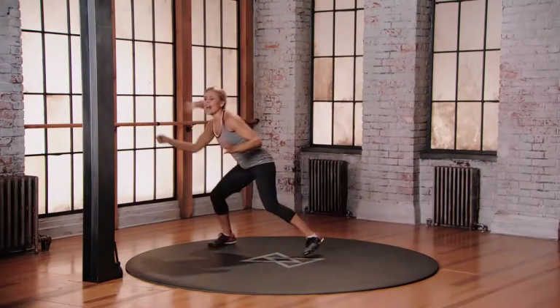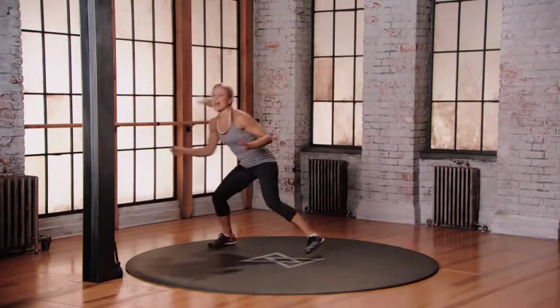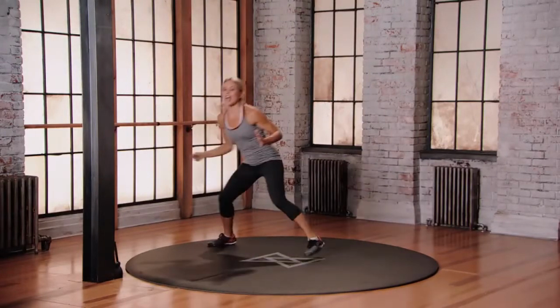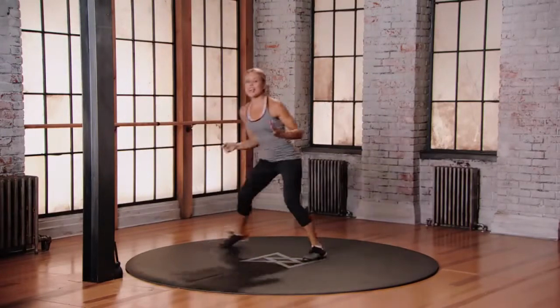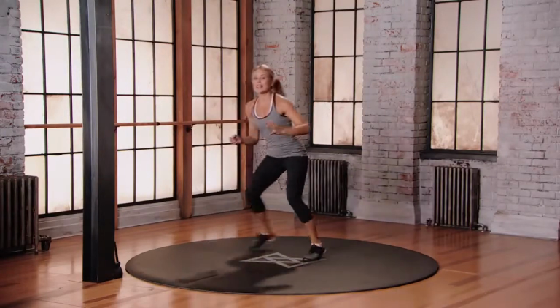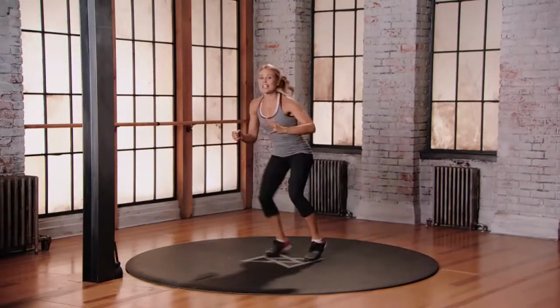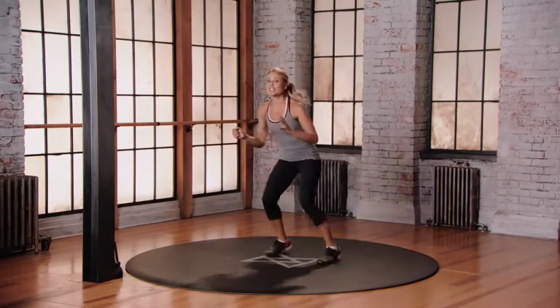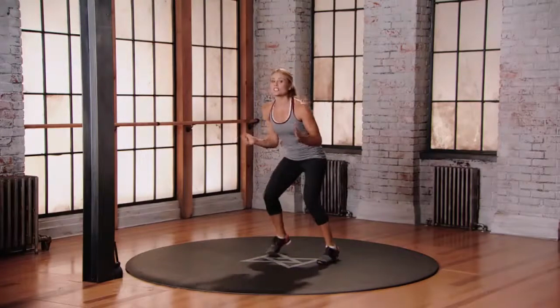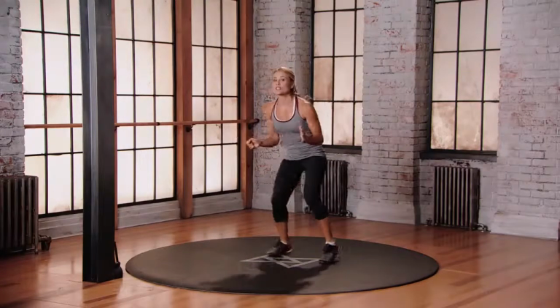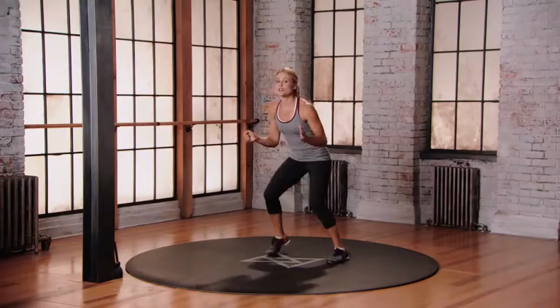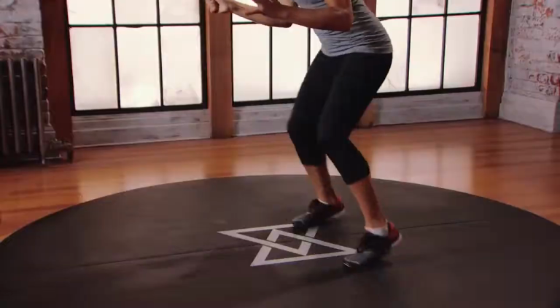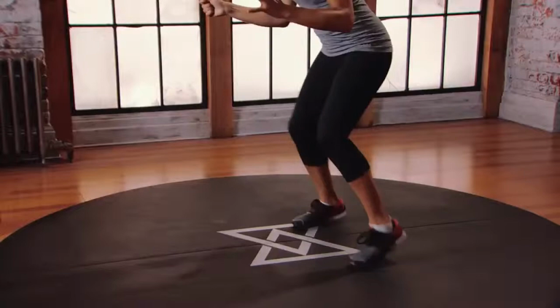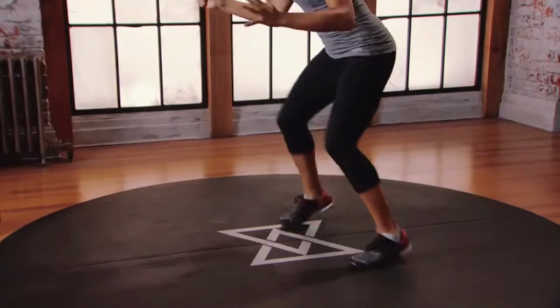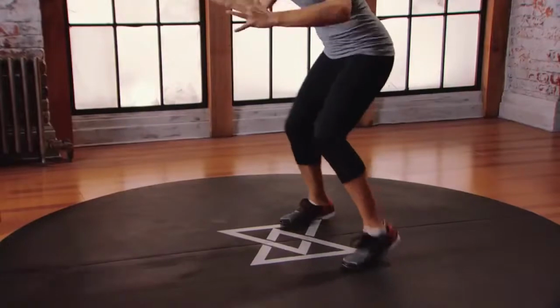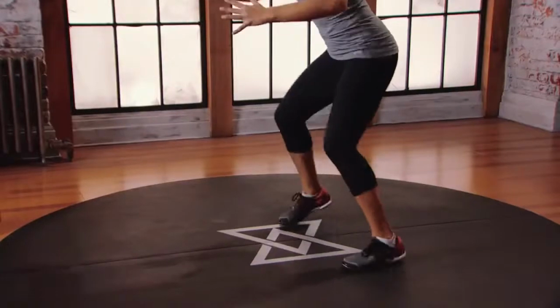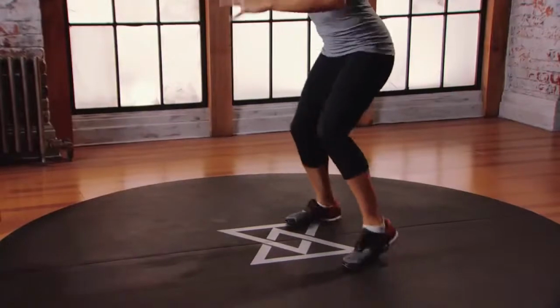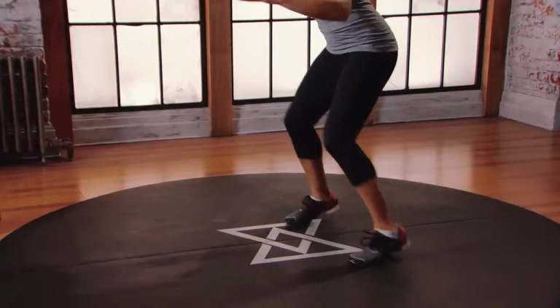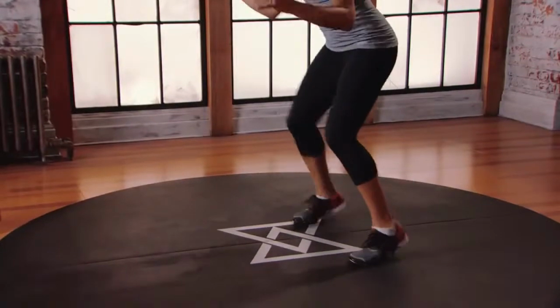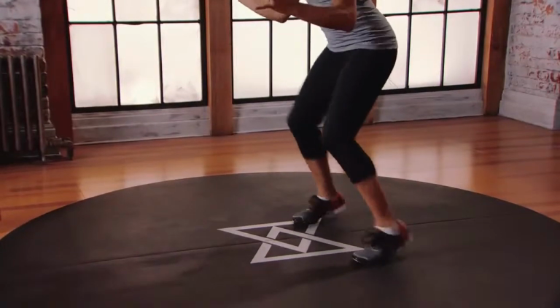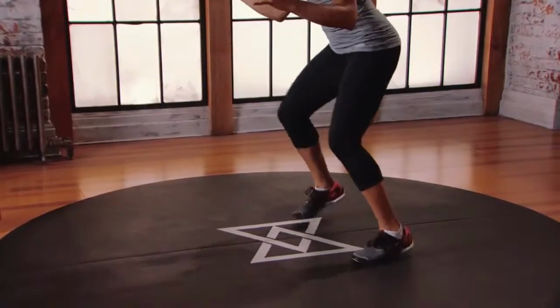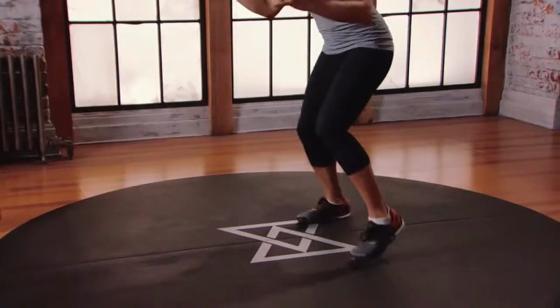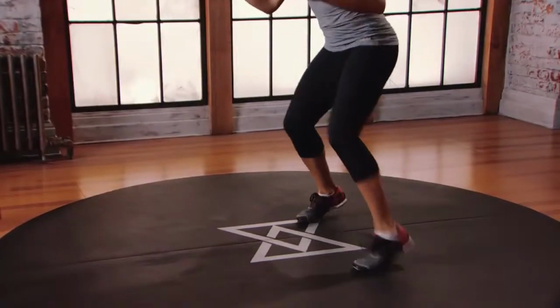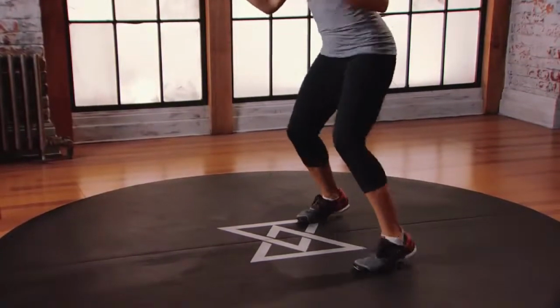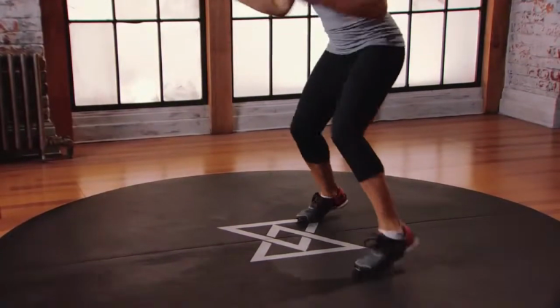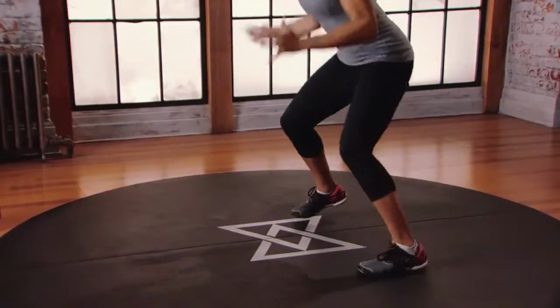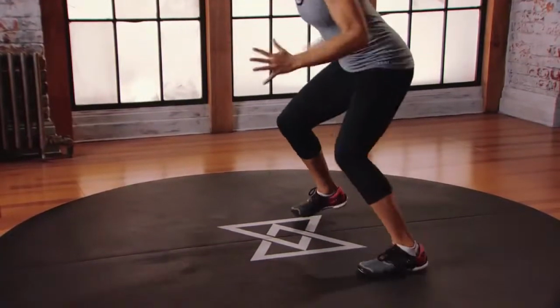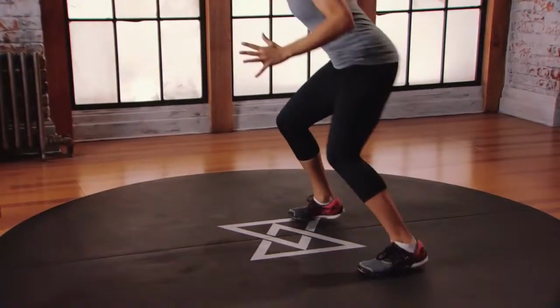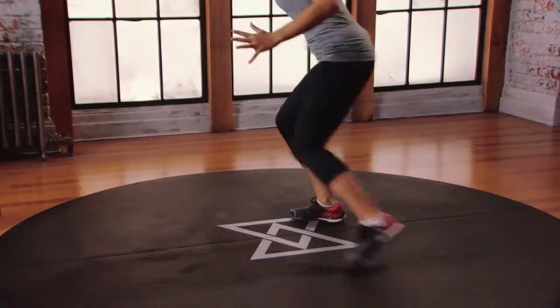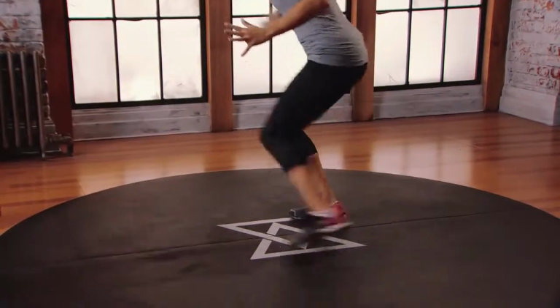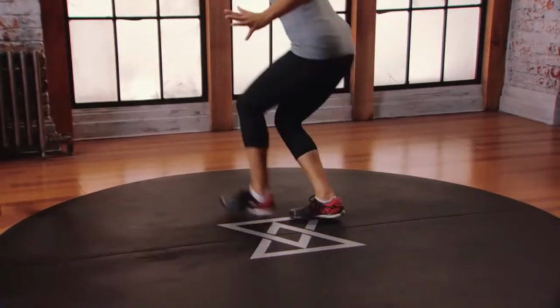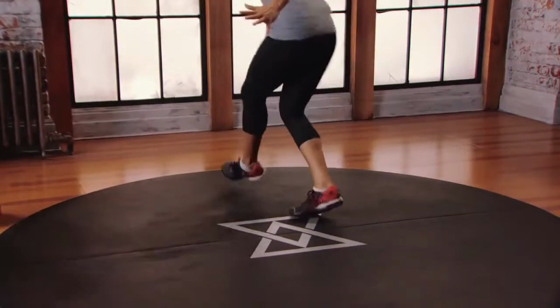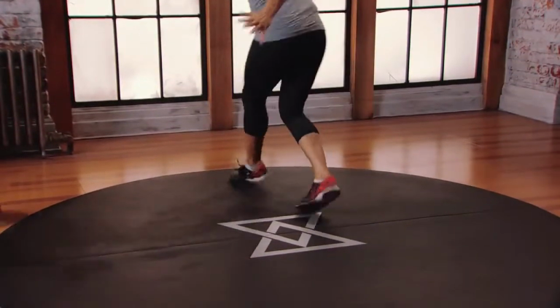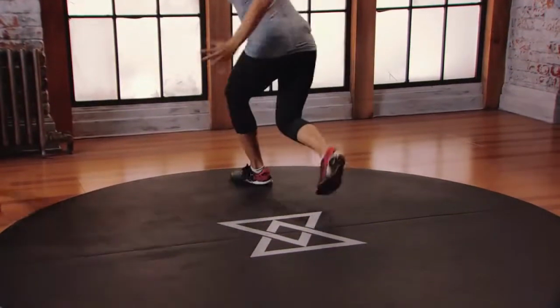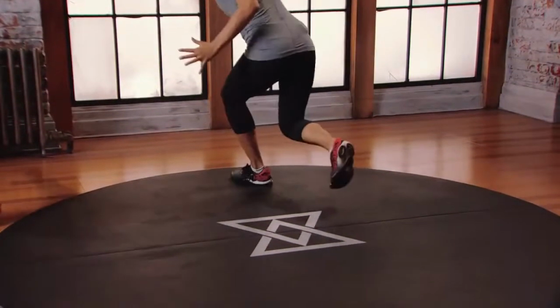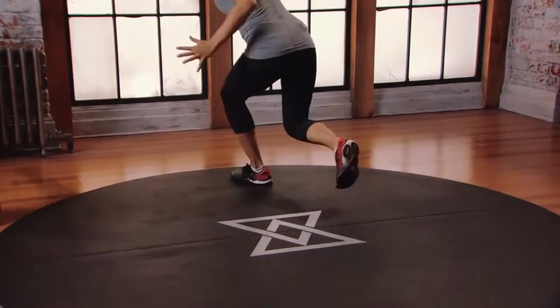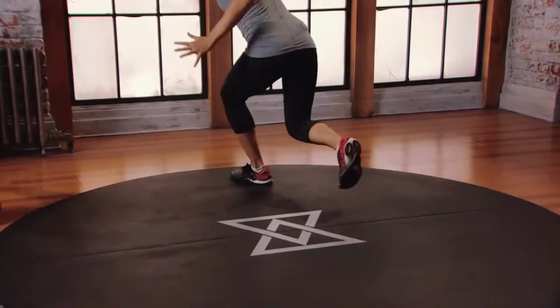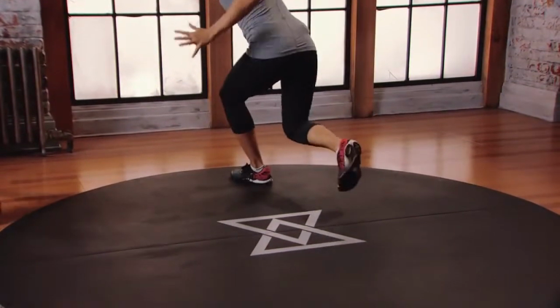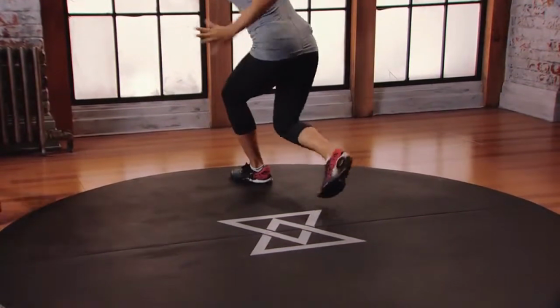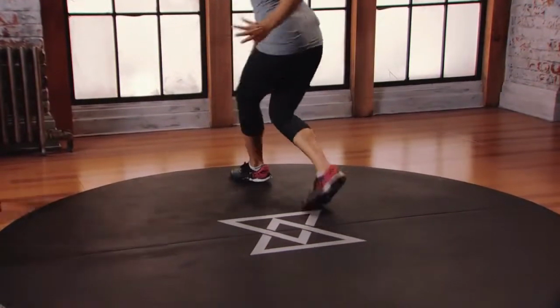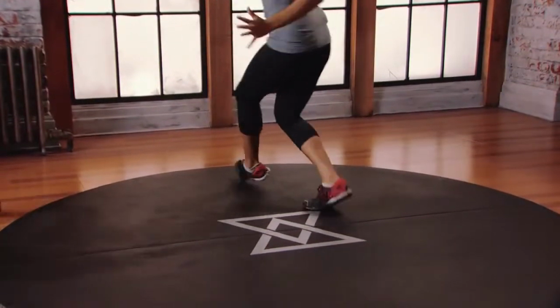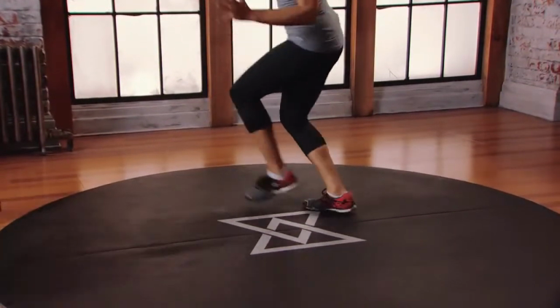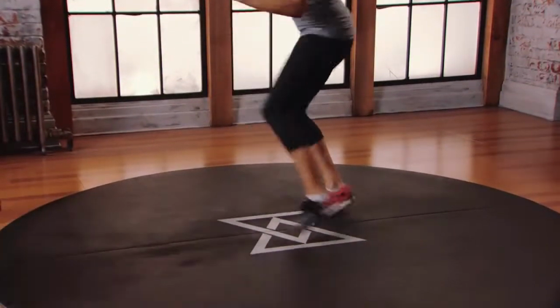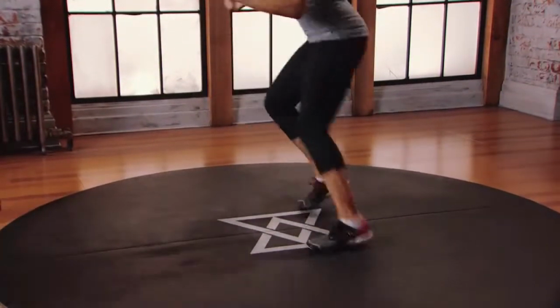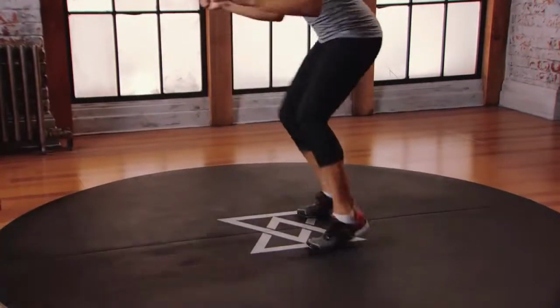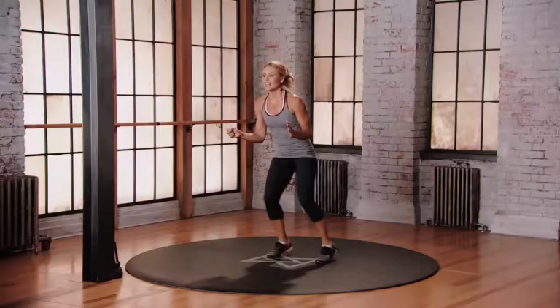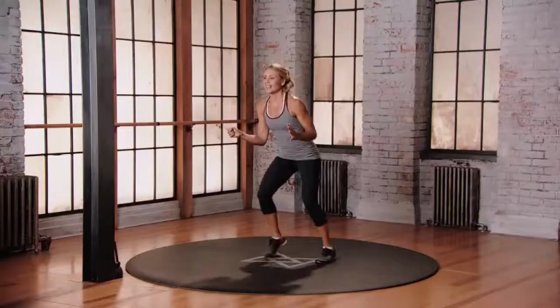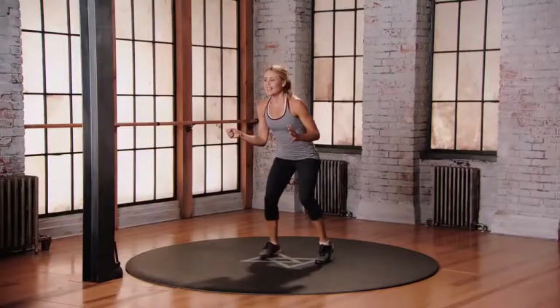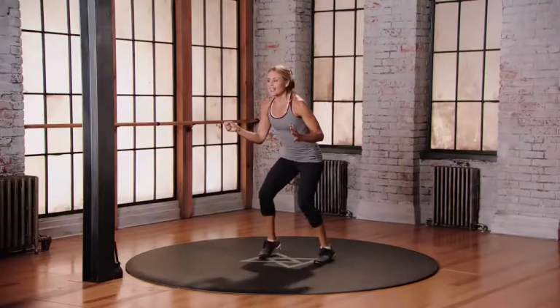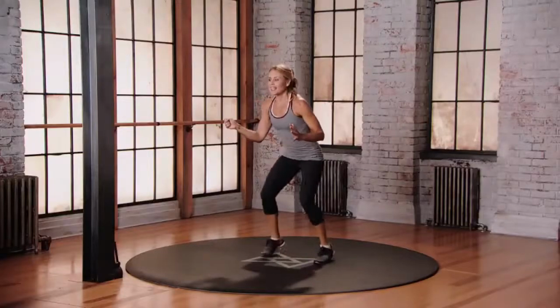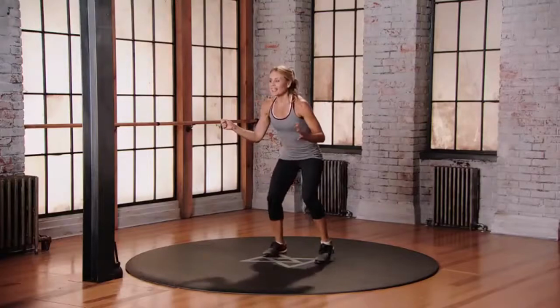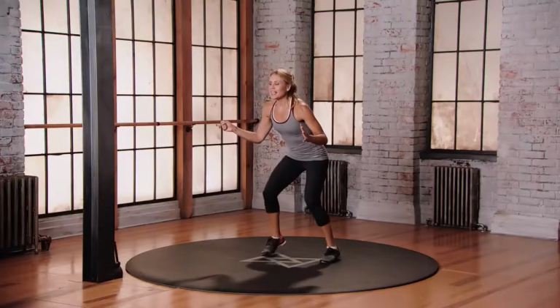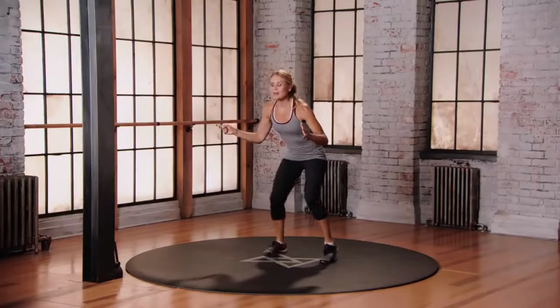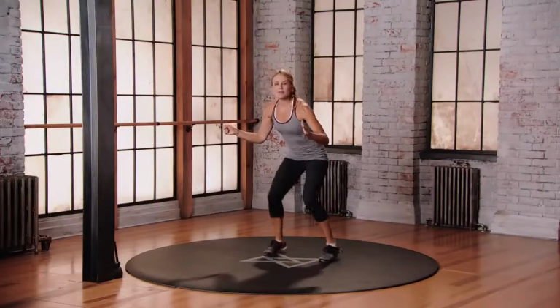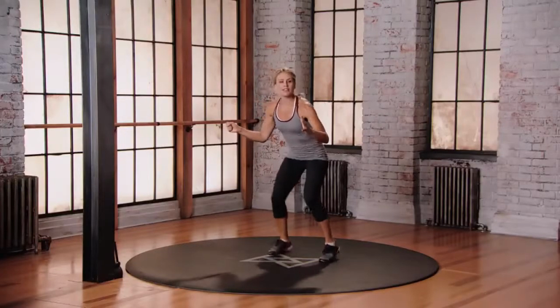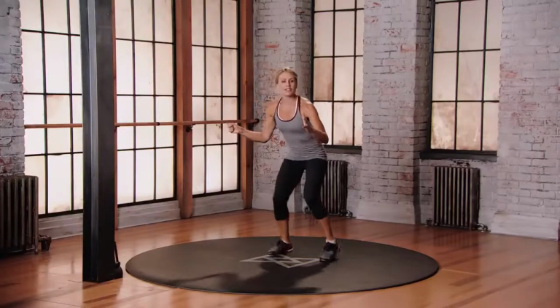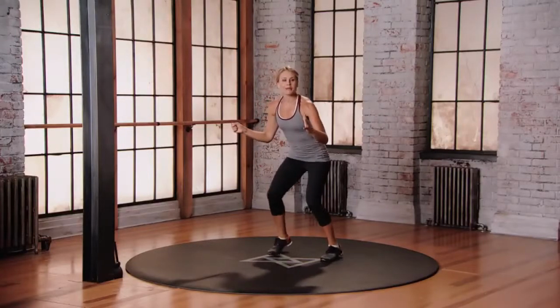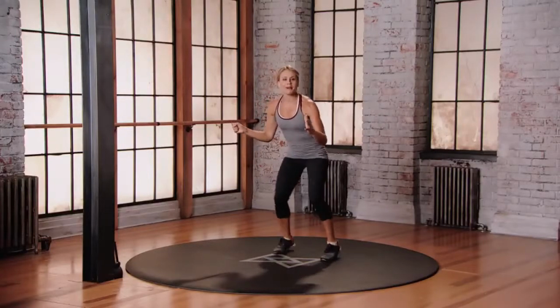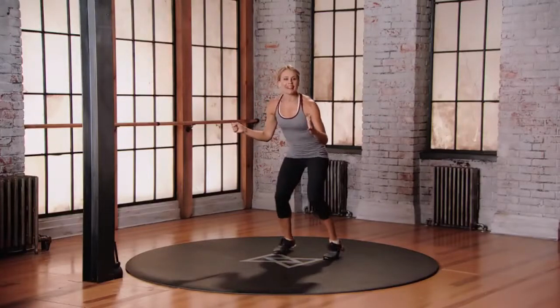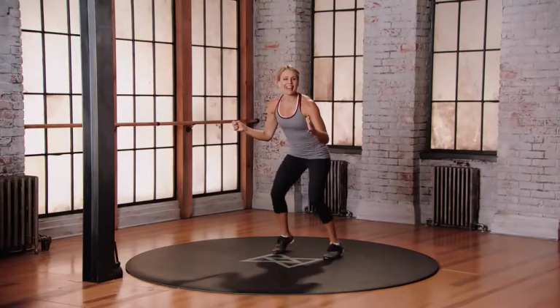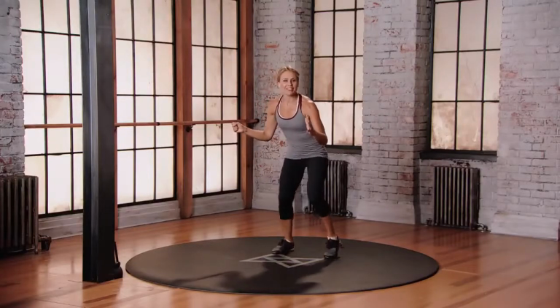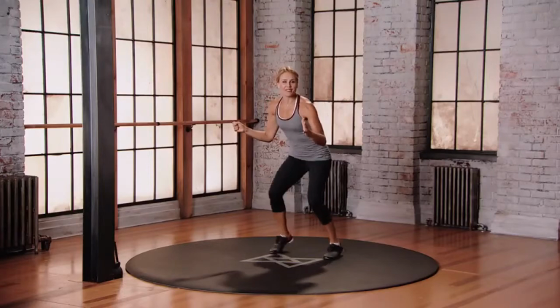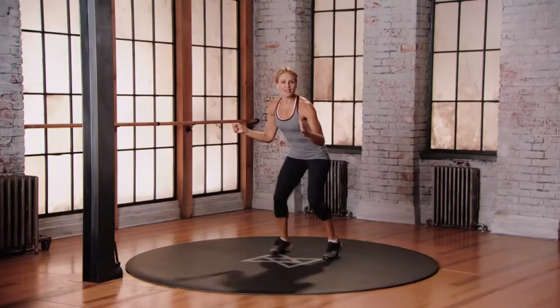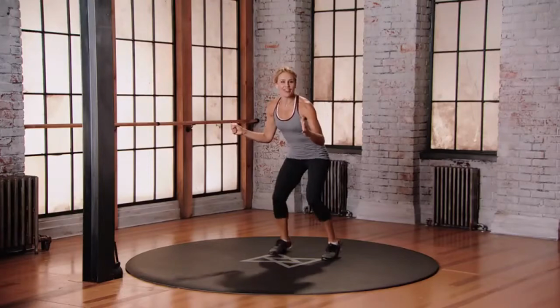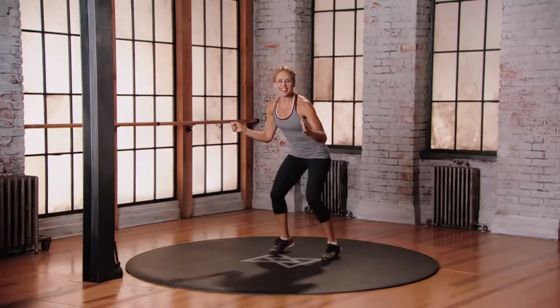And let's do left leg, three o'clock, whoo! Hit it, keep moving your body, have some fun.